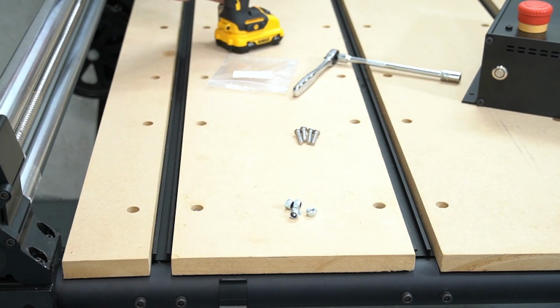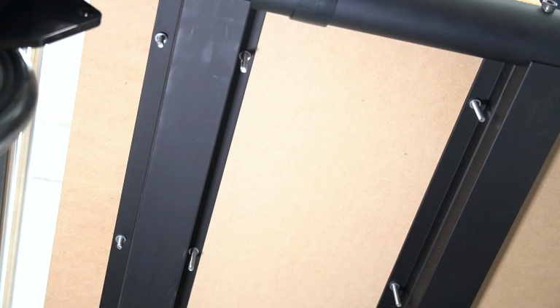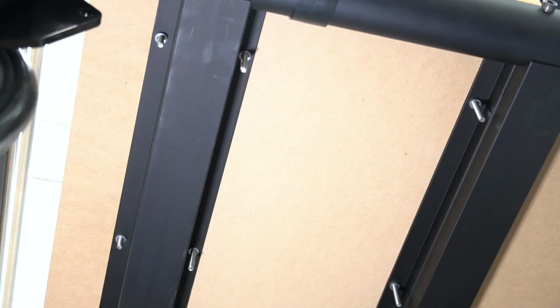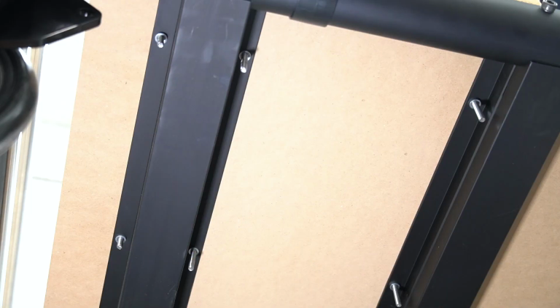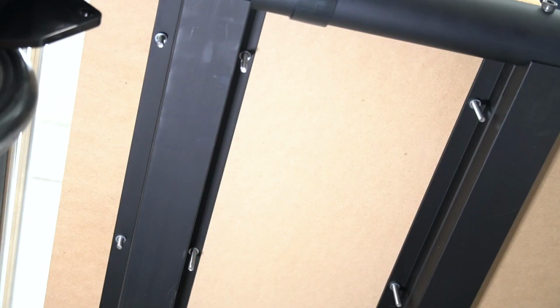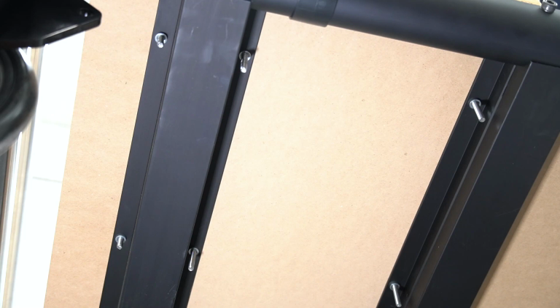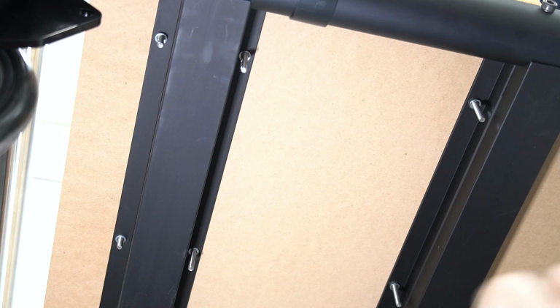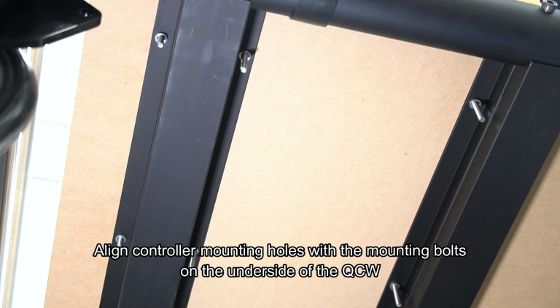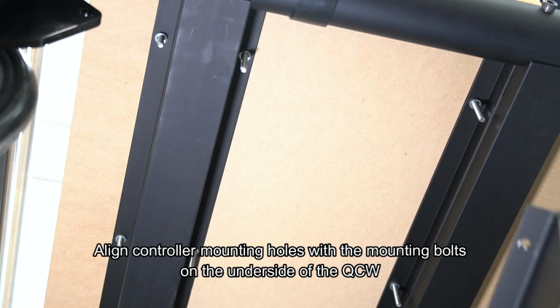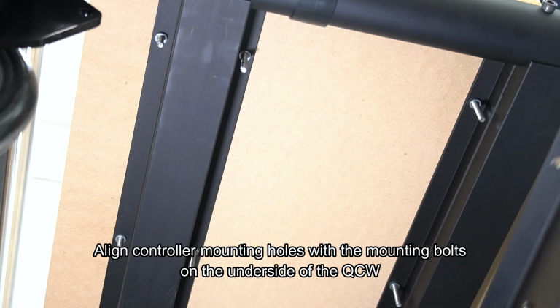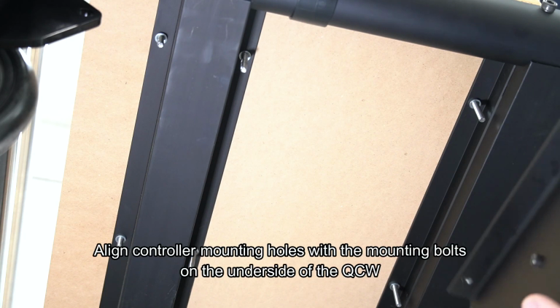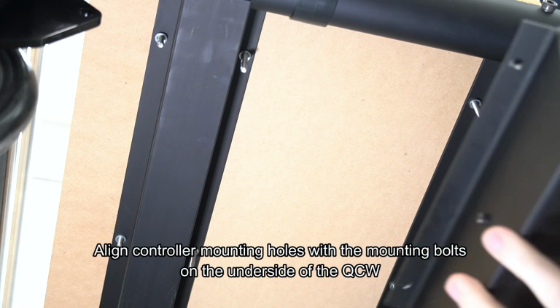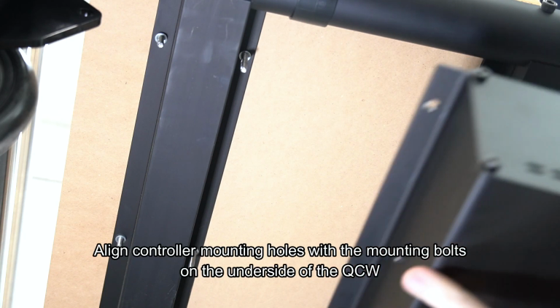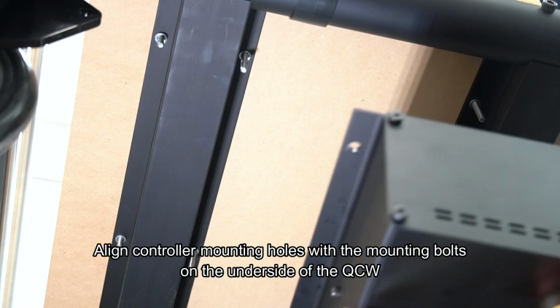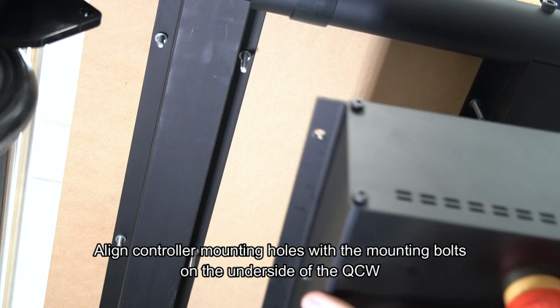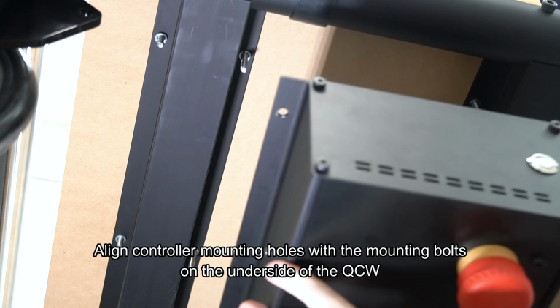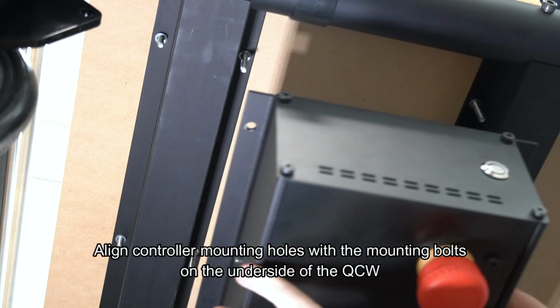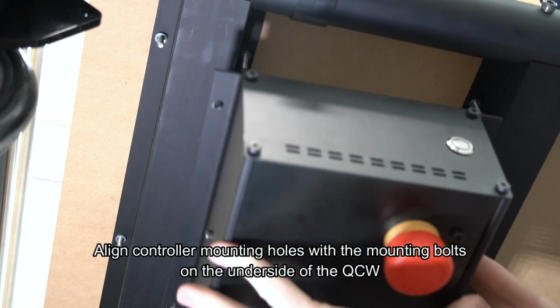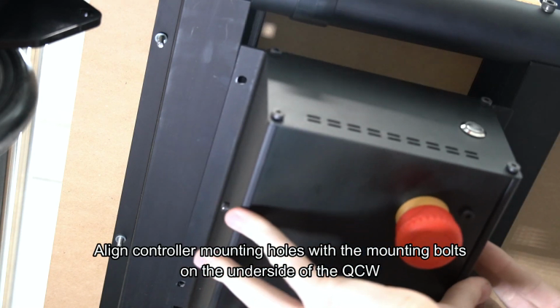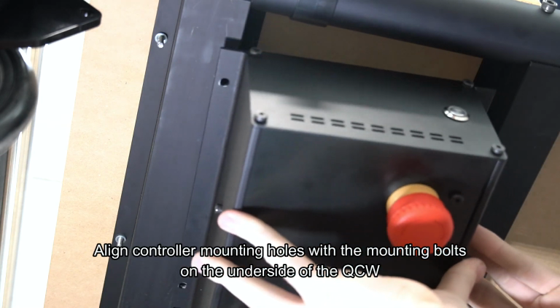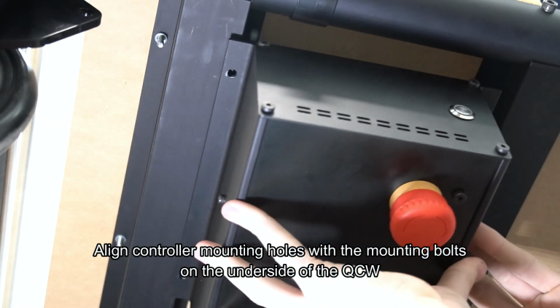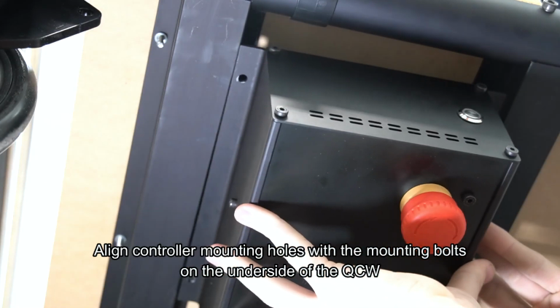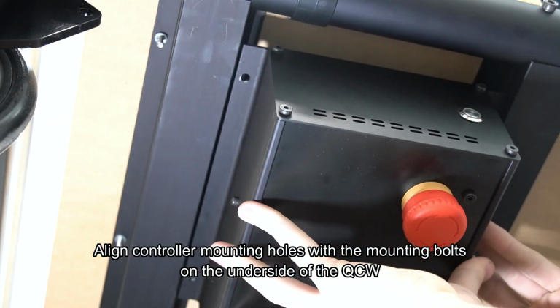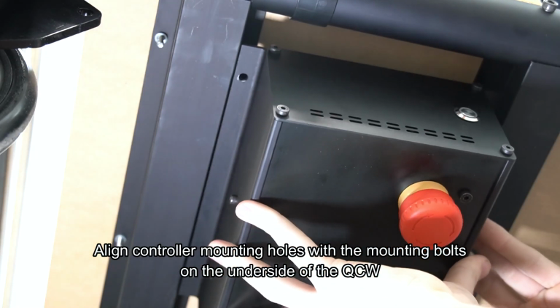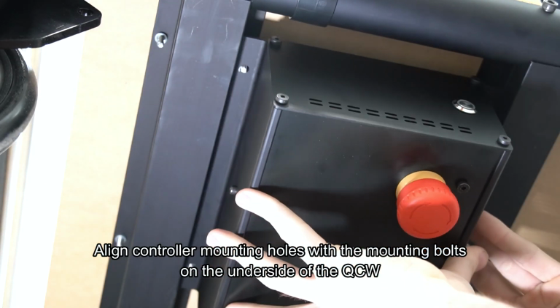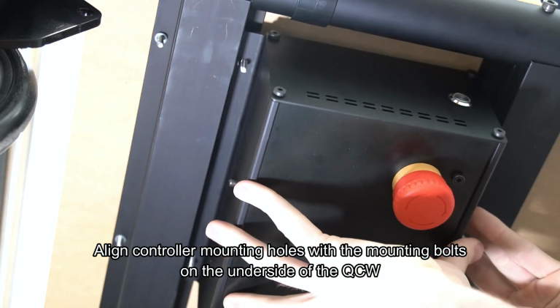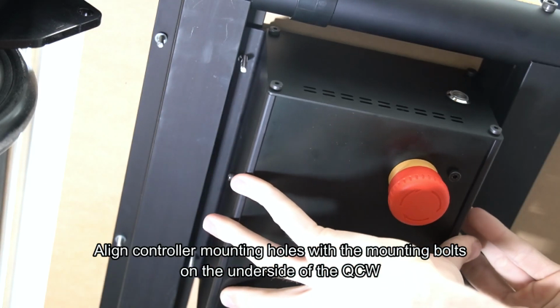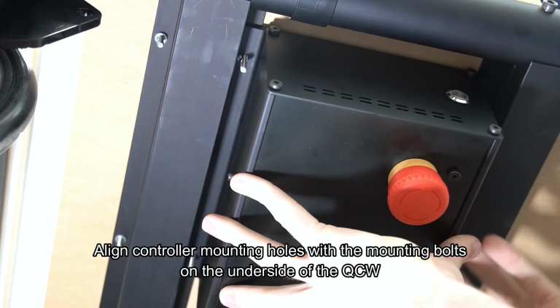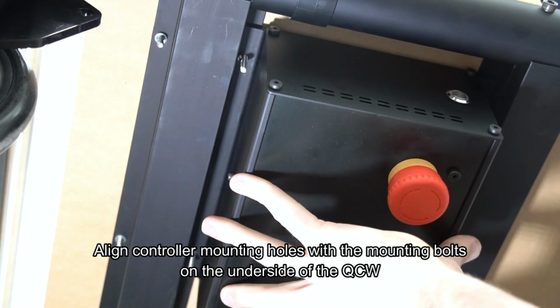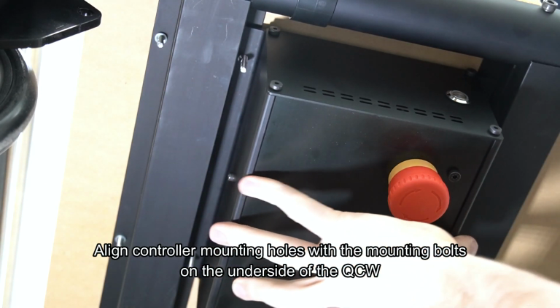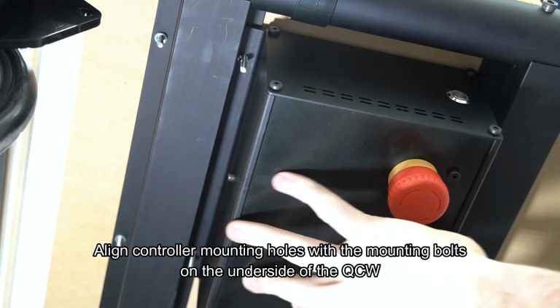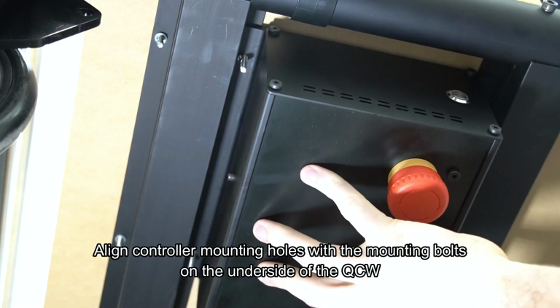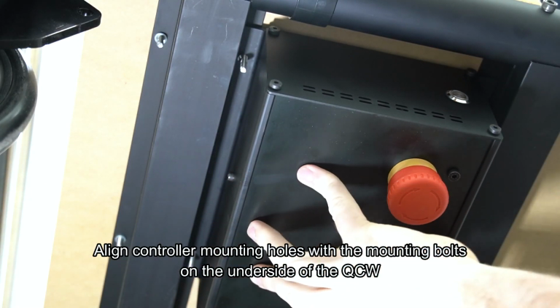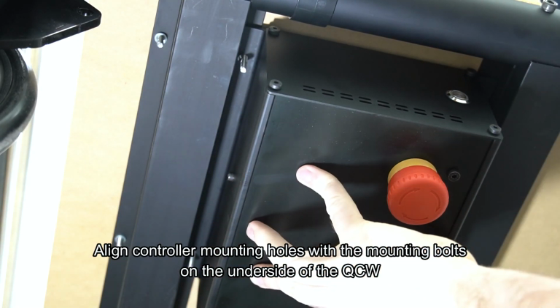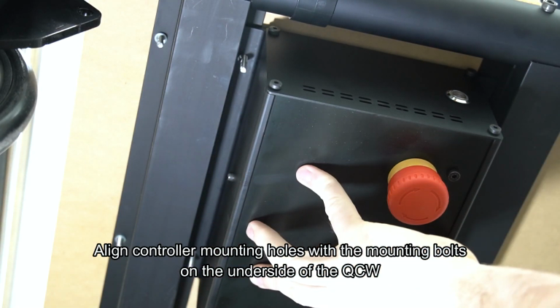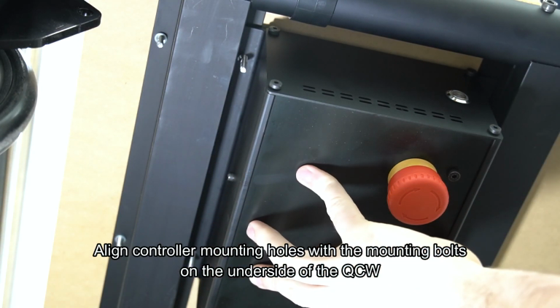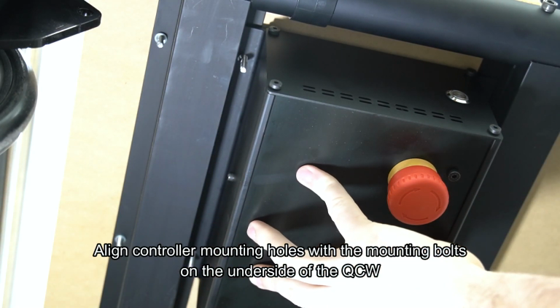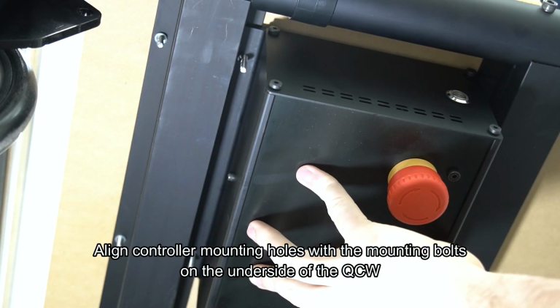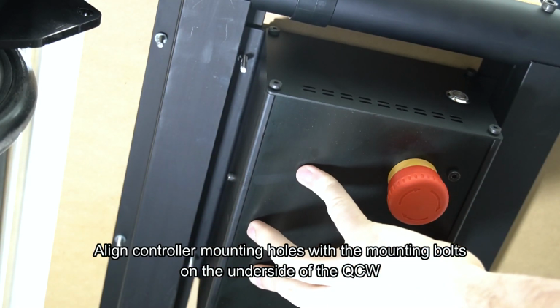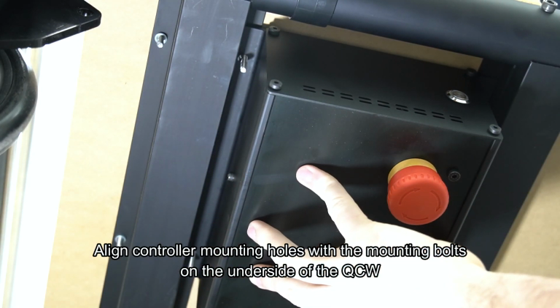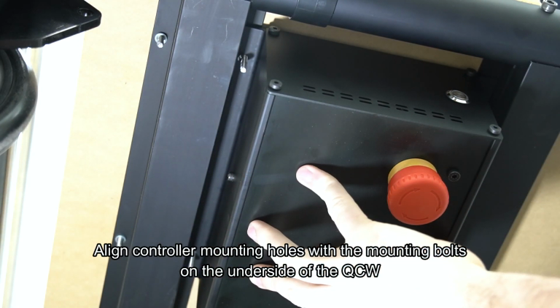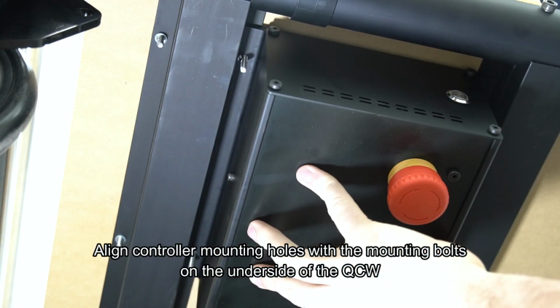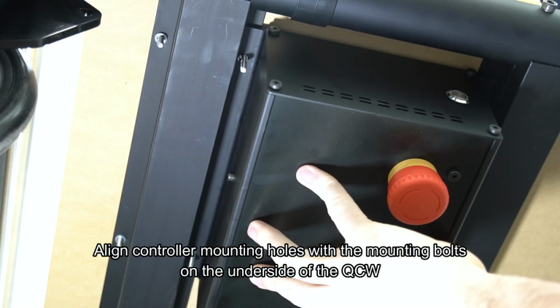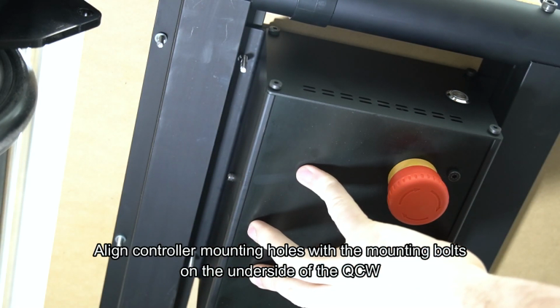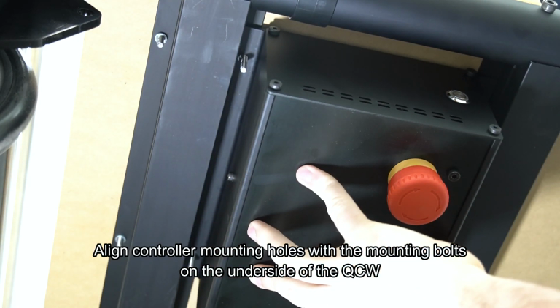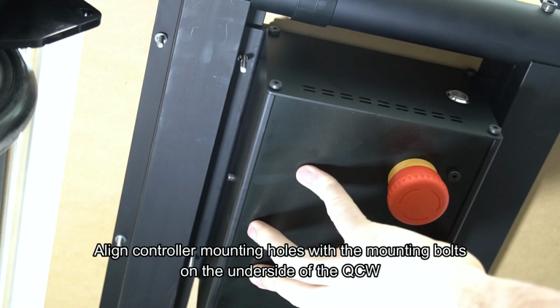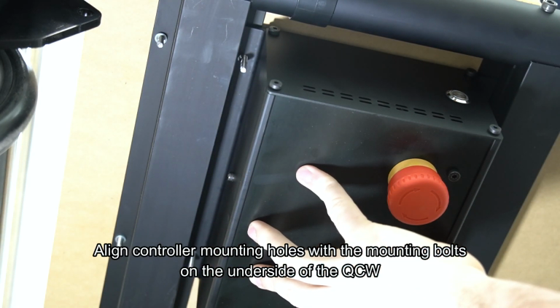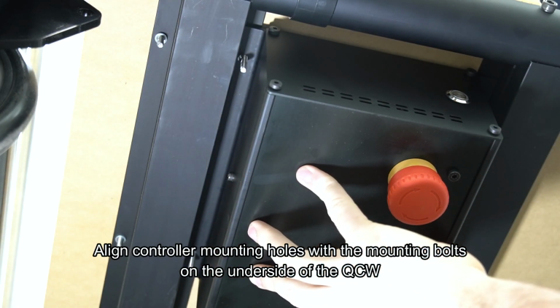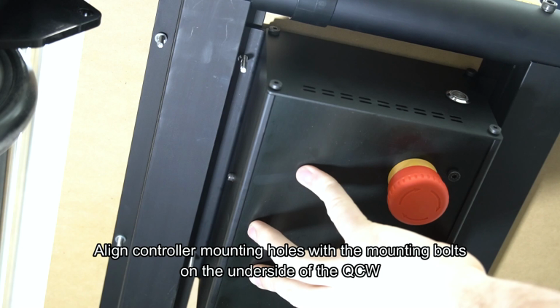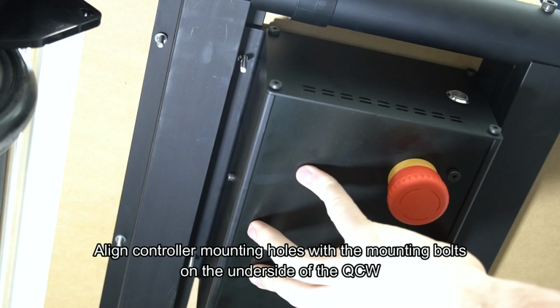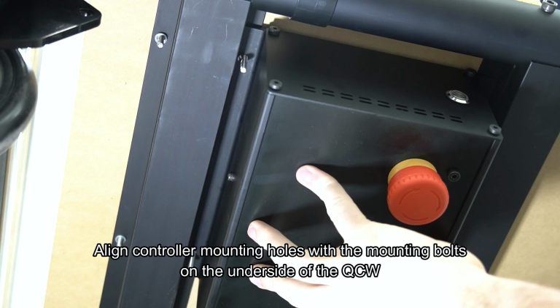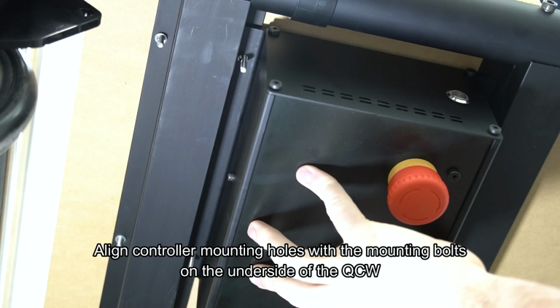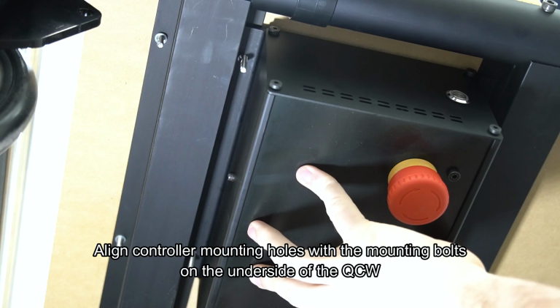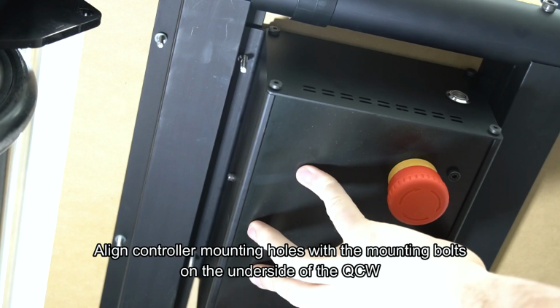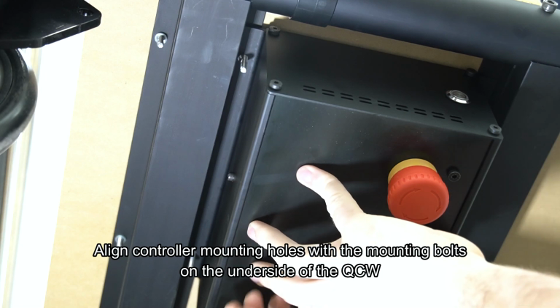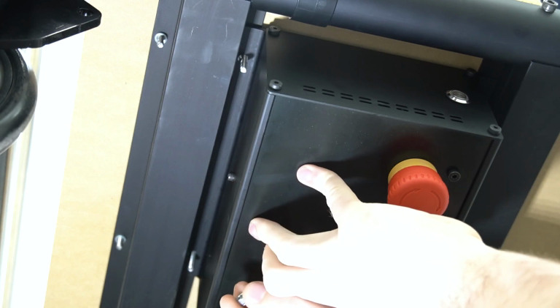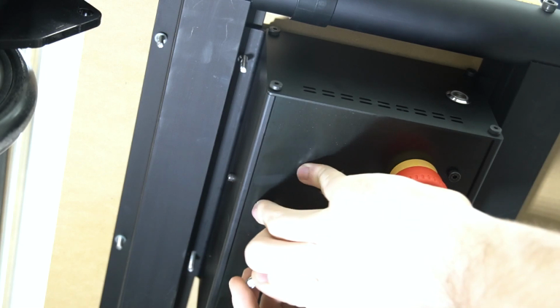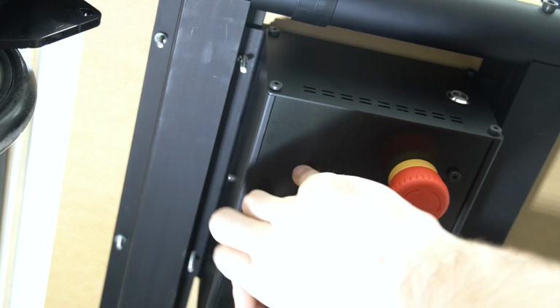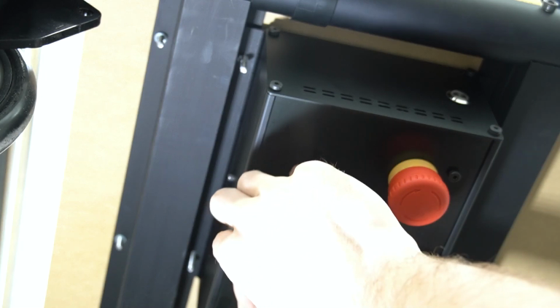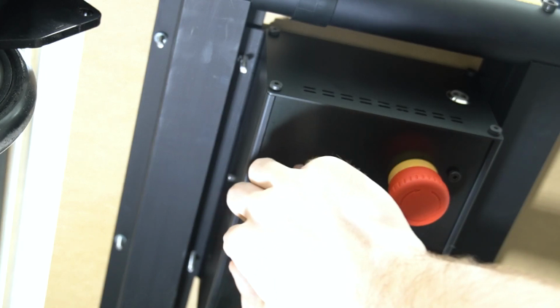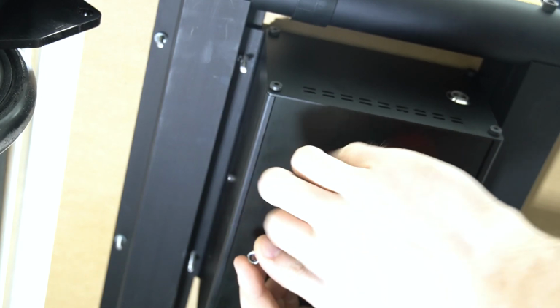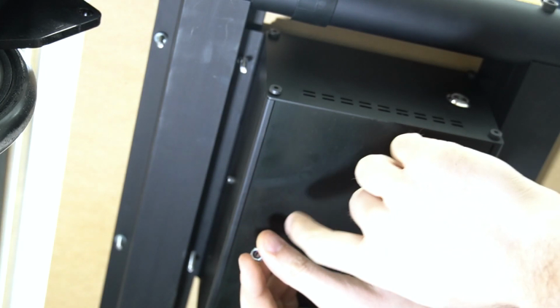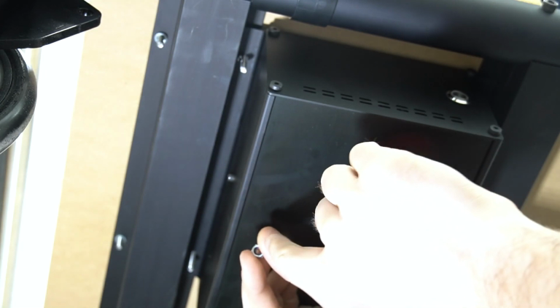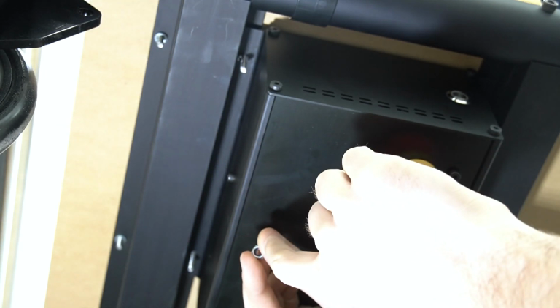Once those are secure and holding down our MDF, we can go to the underside of the QCW where we will mount our controller.